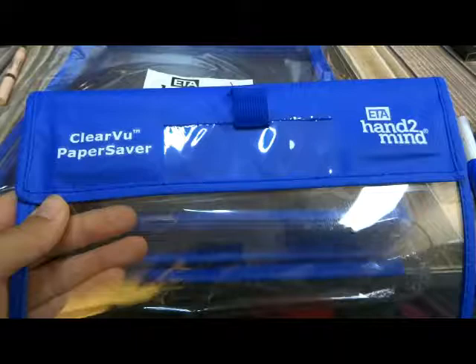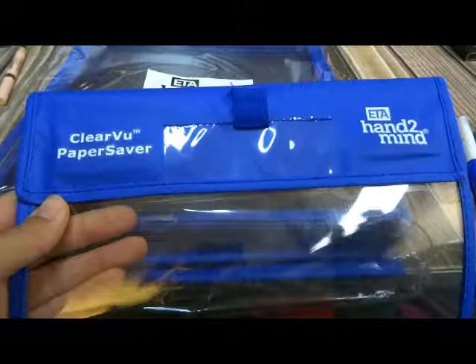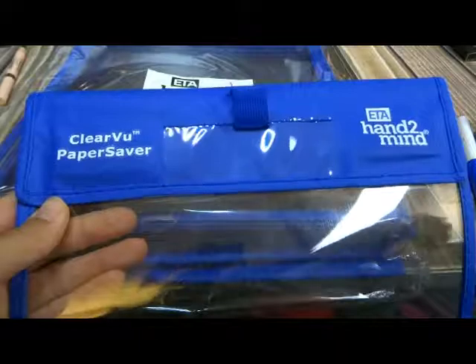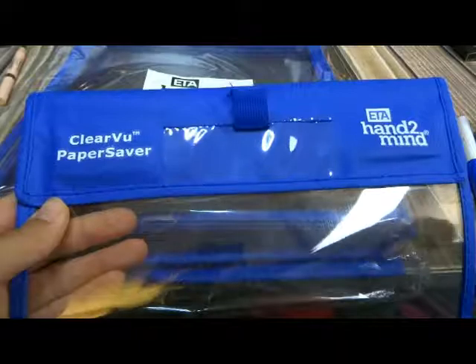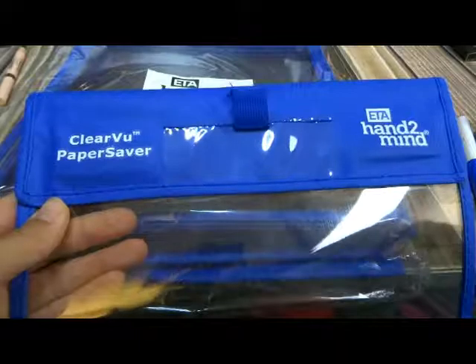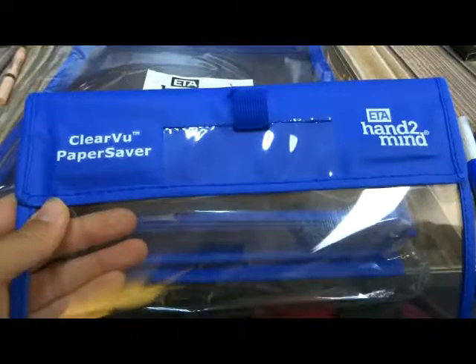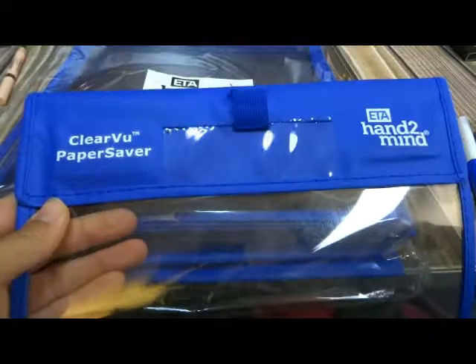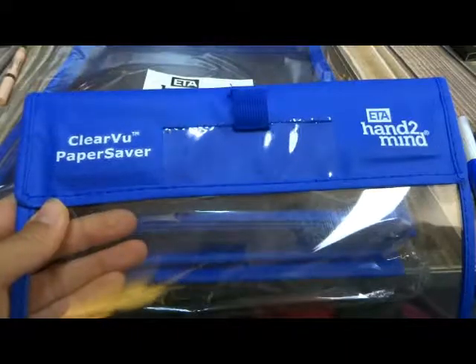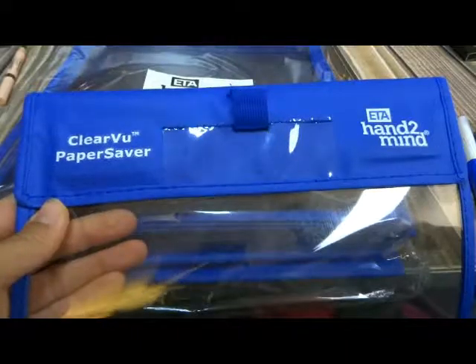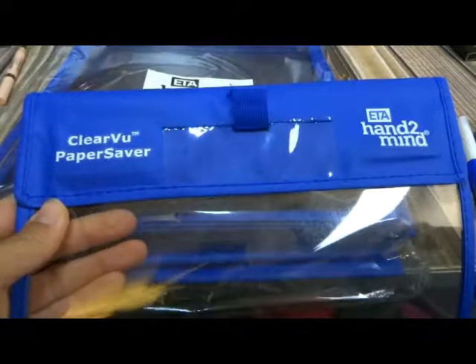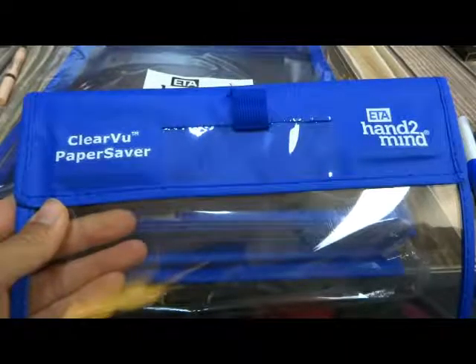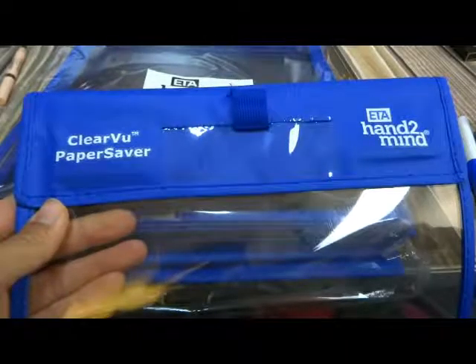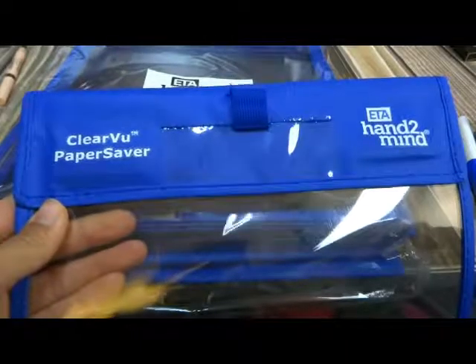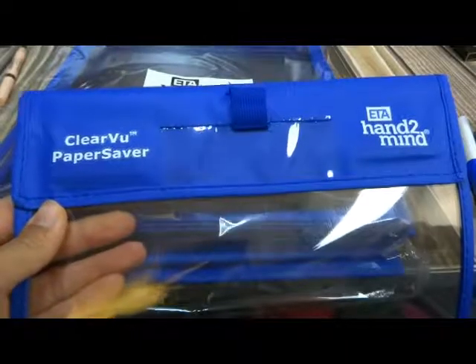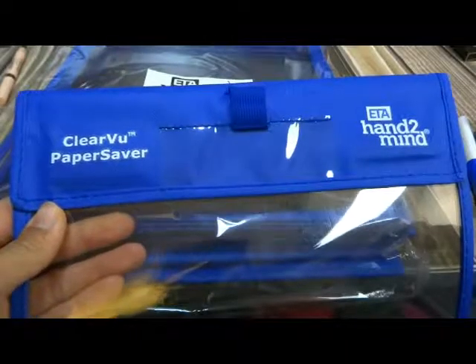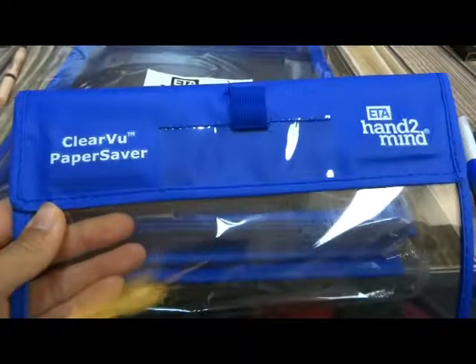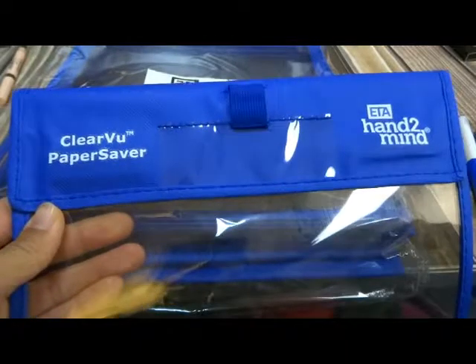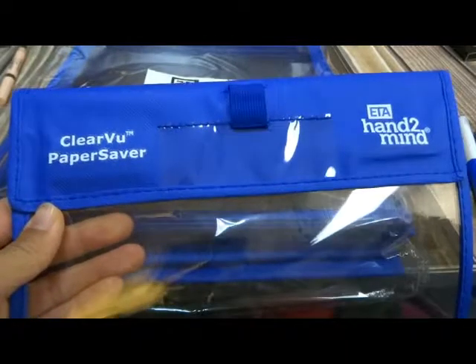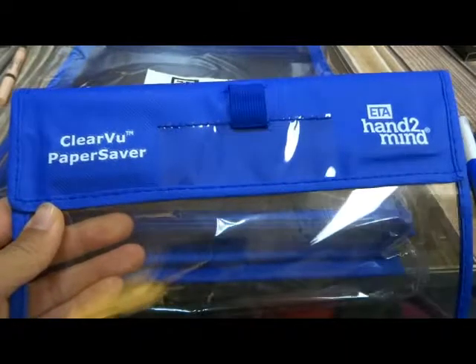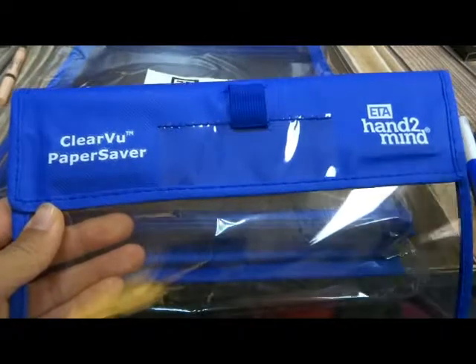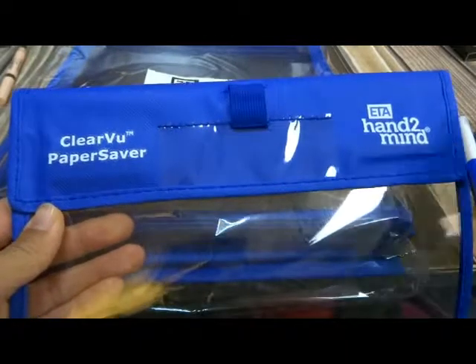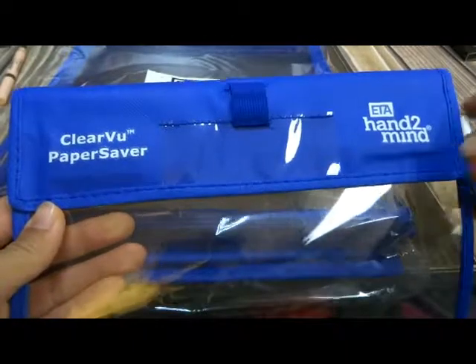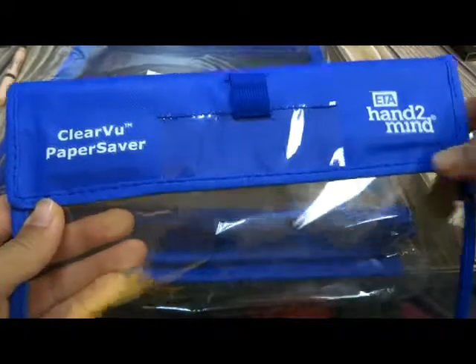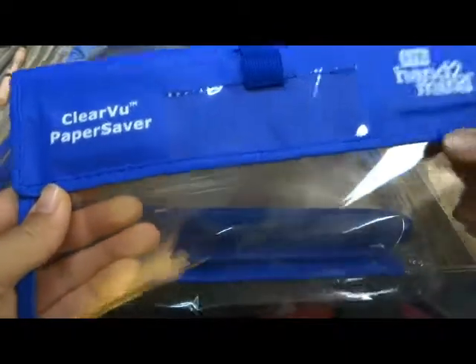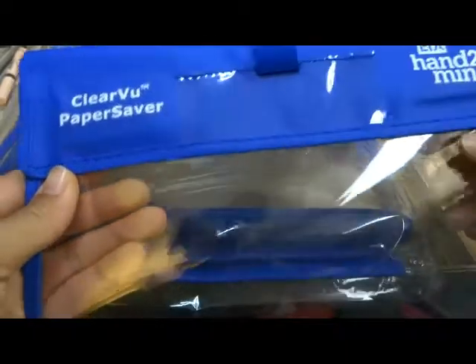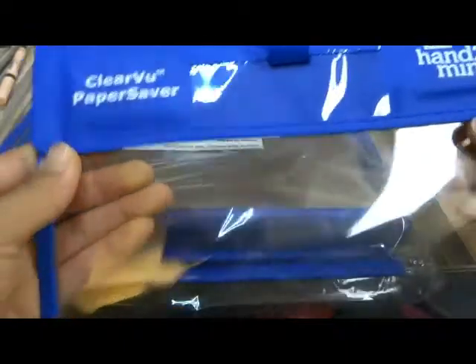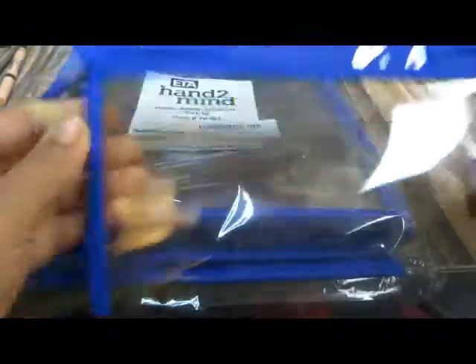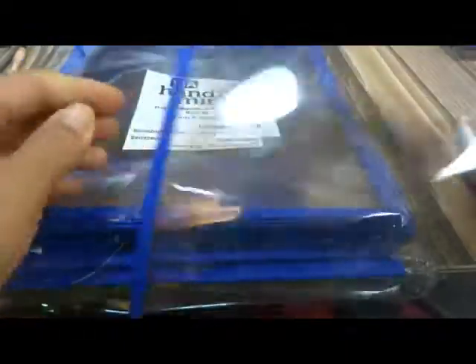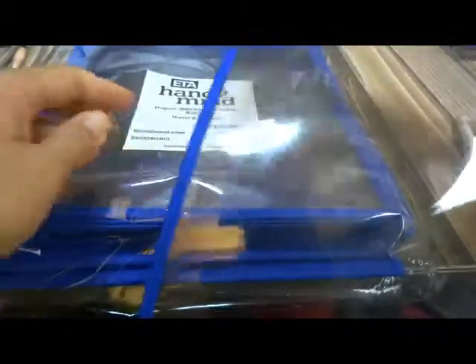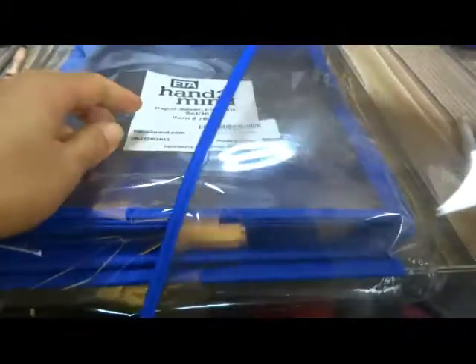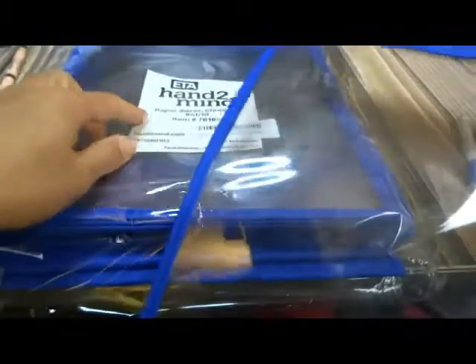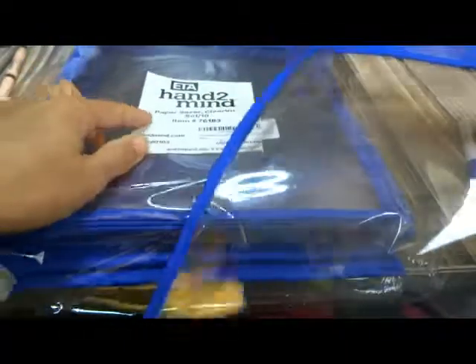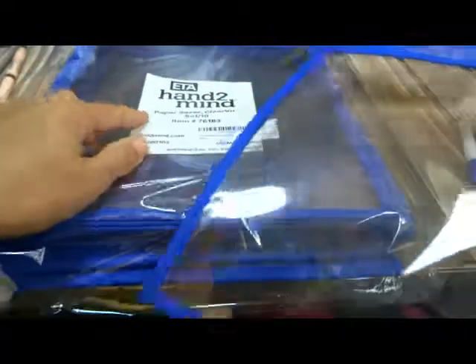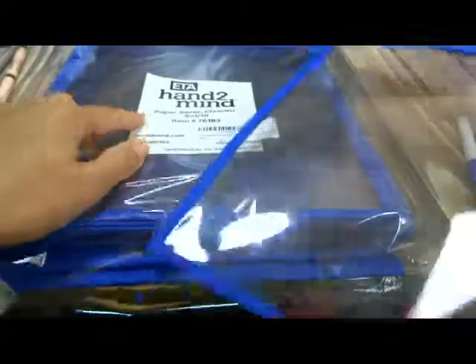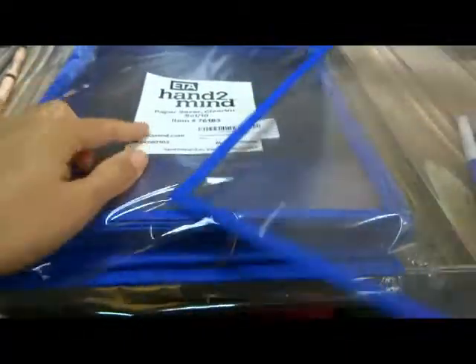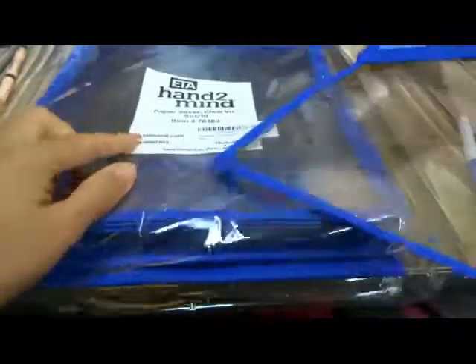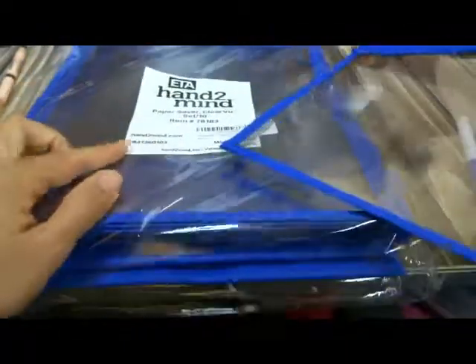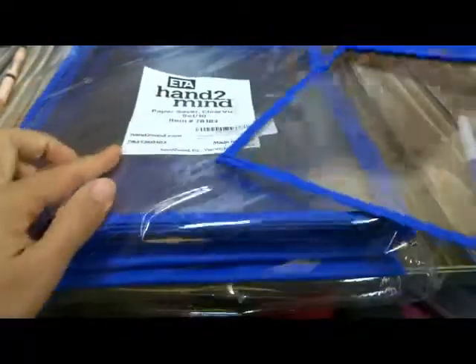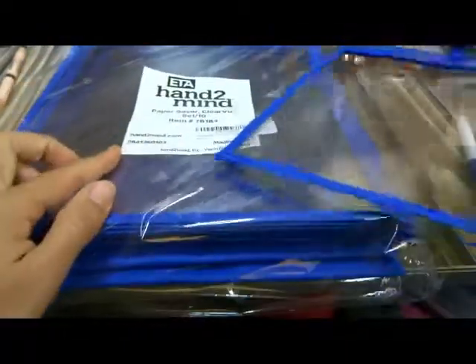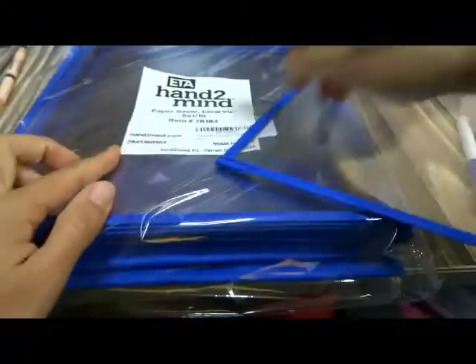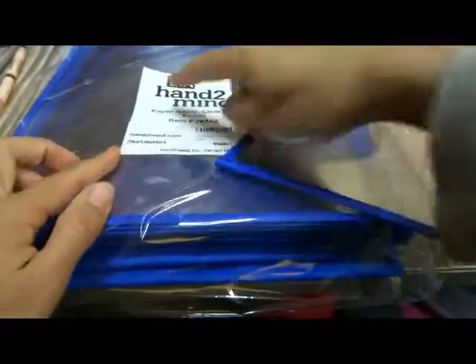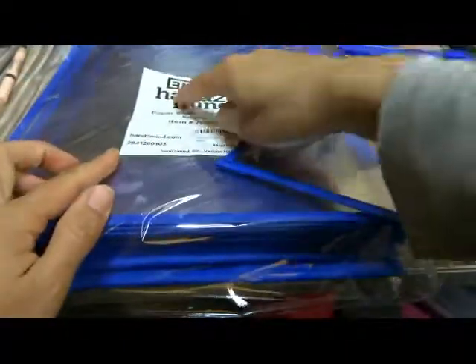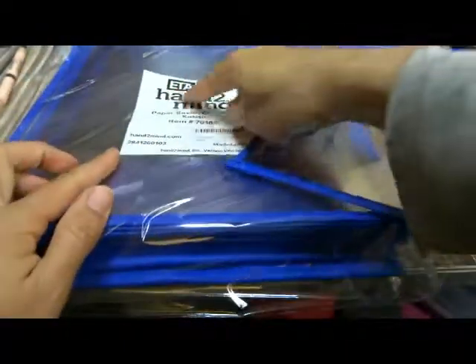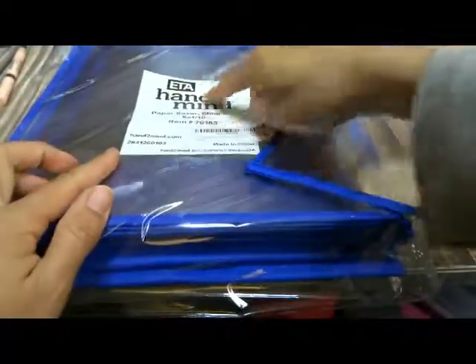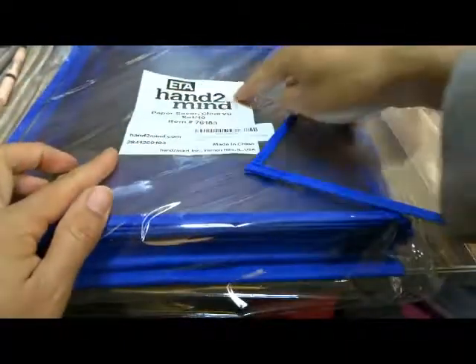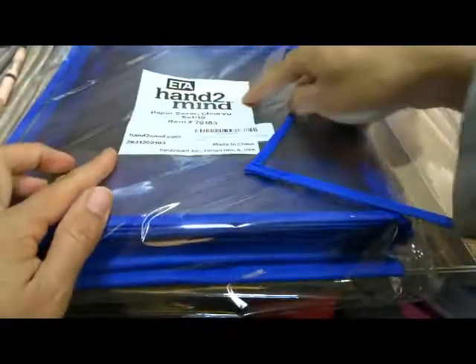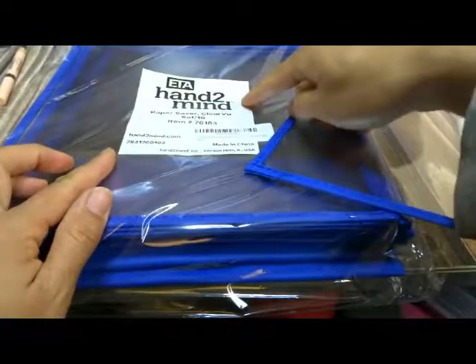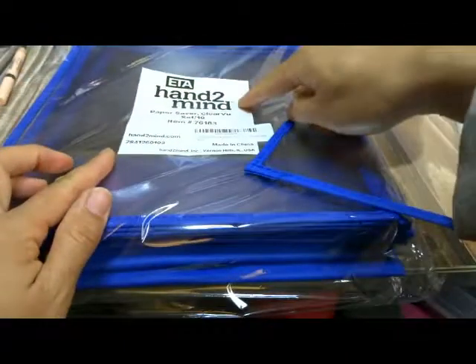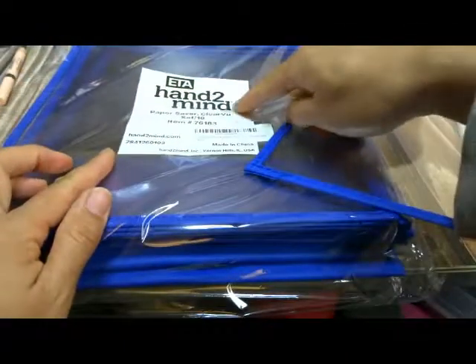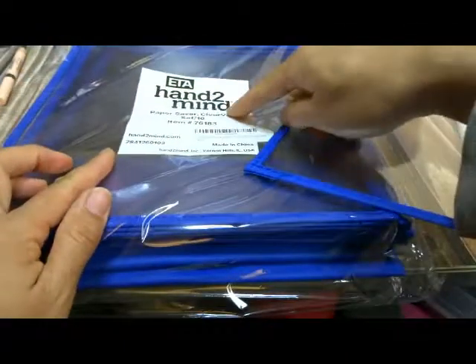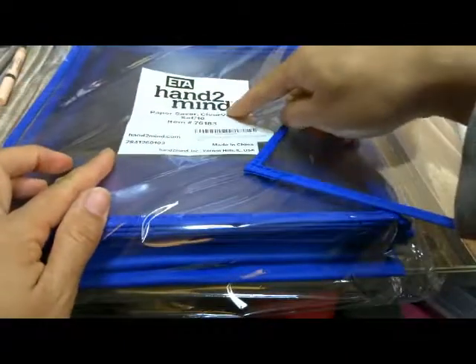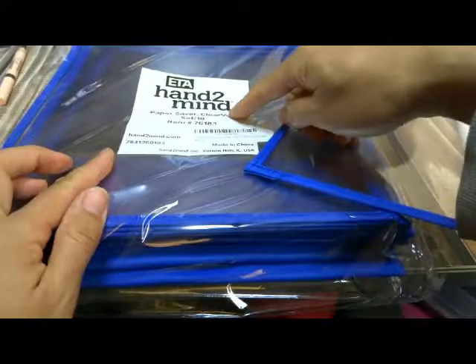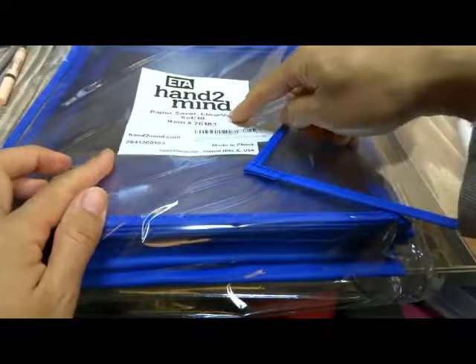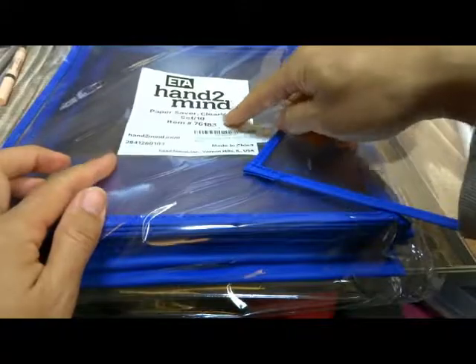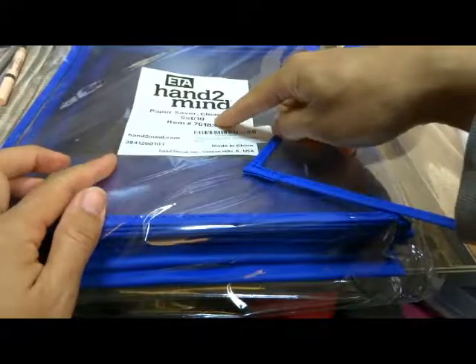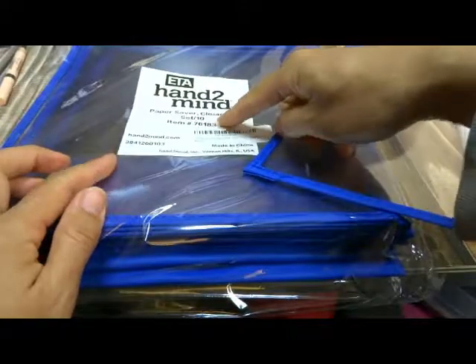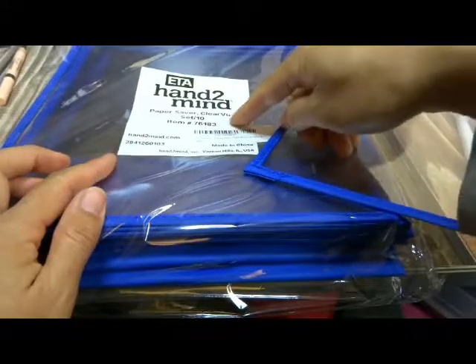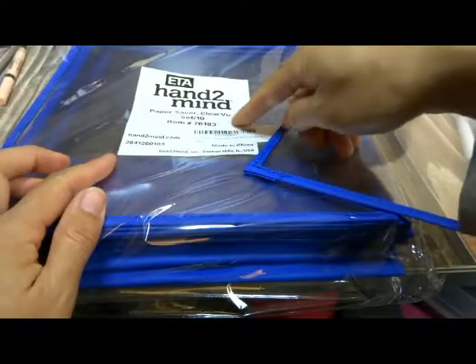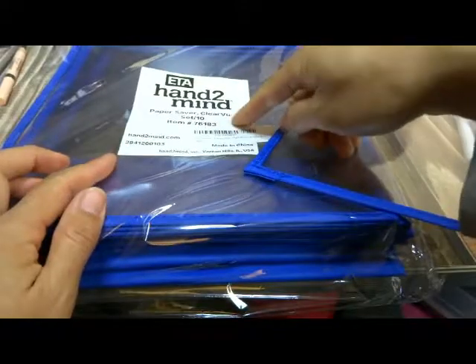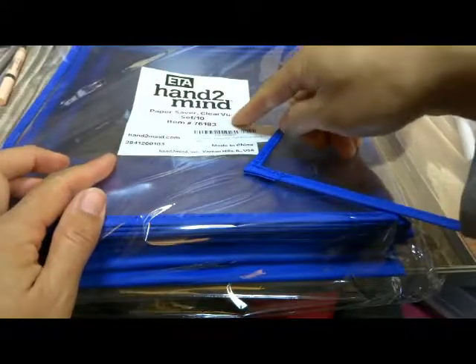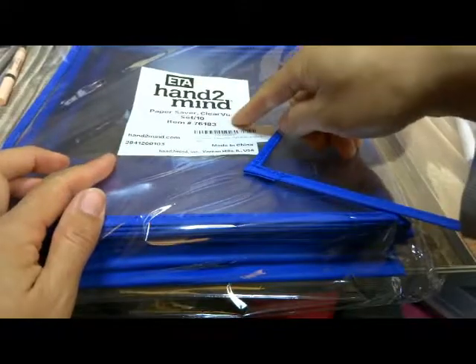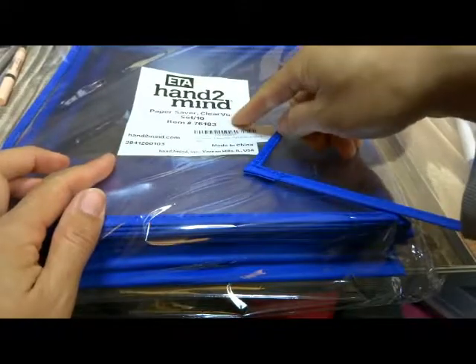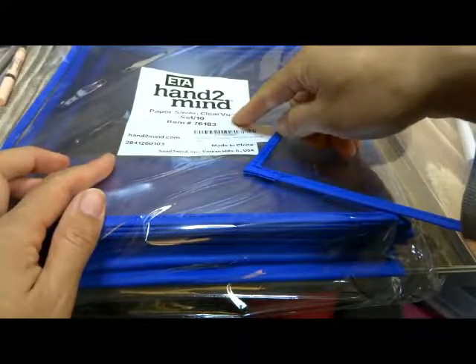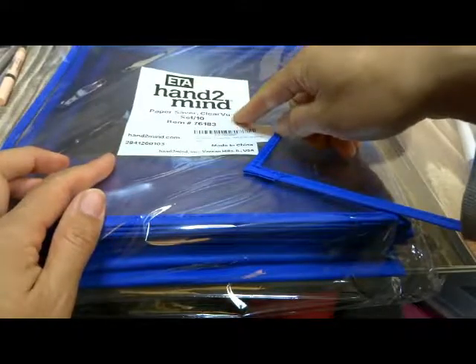Hi there, today I'd like to take a look at this product. This is the ETA Hand to Mine Paper Saver.